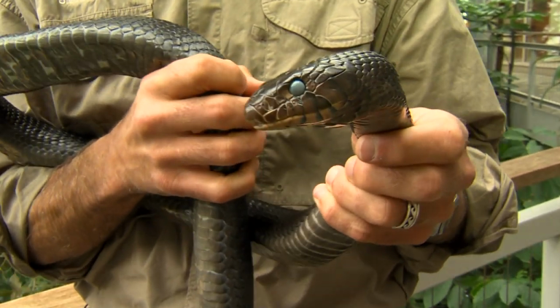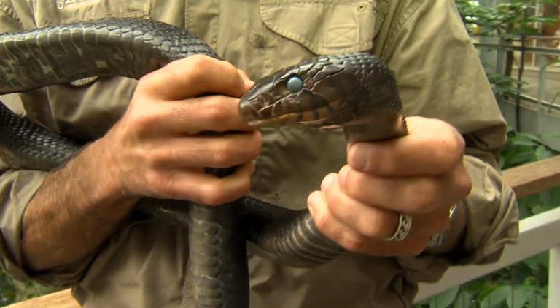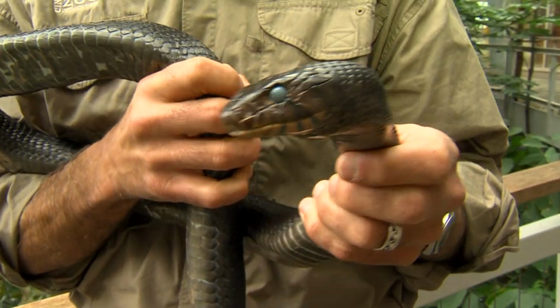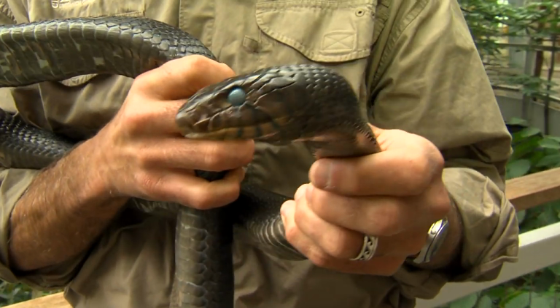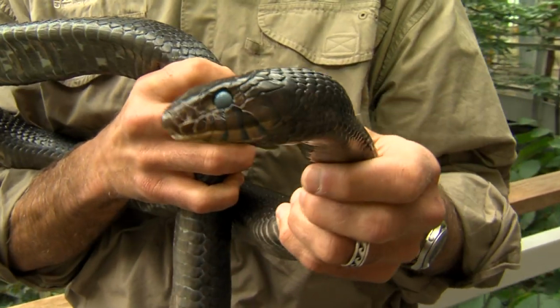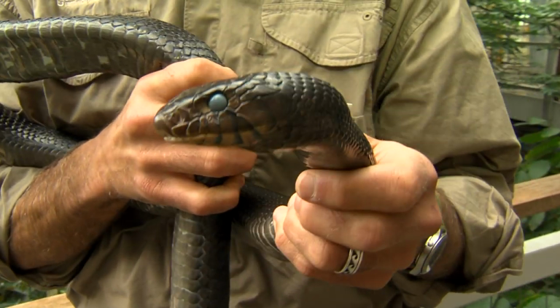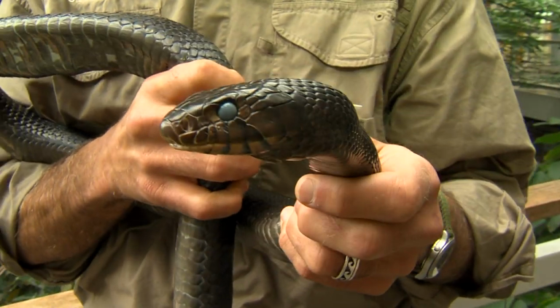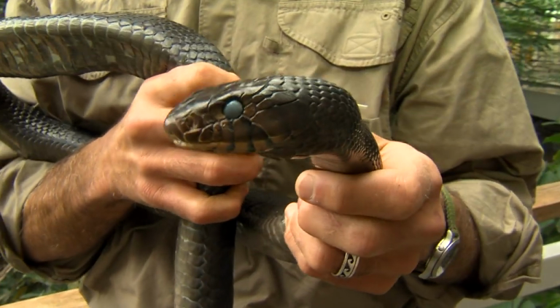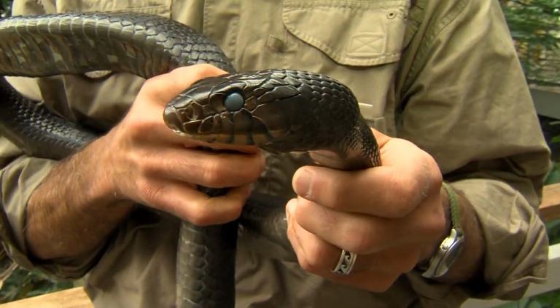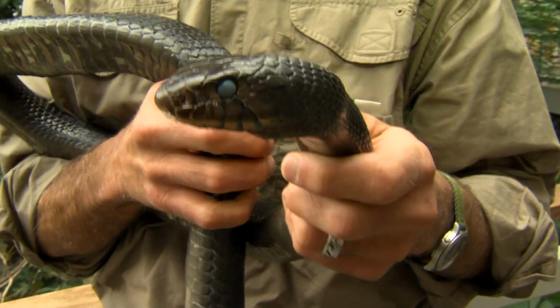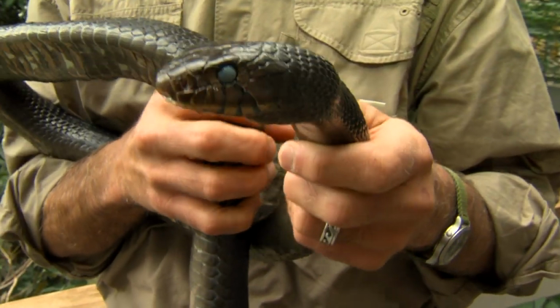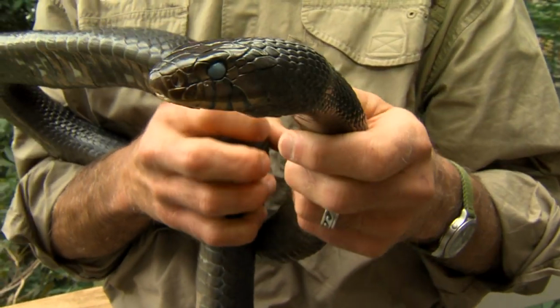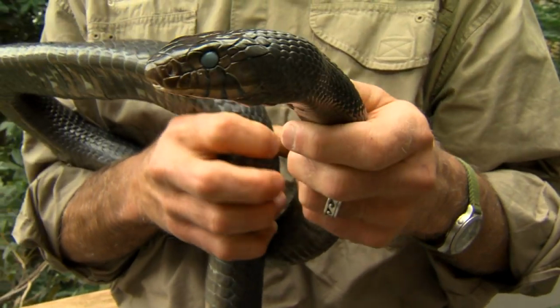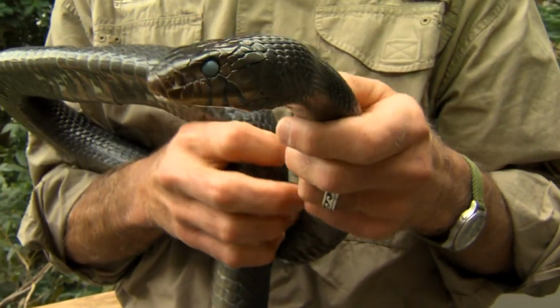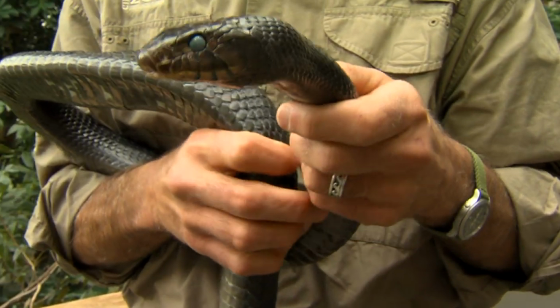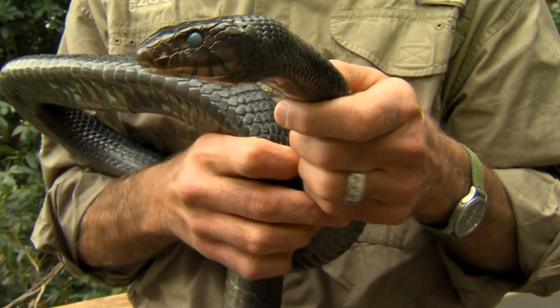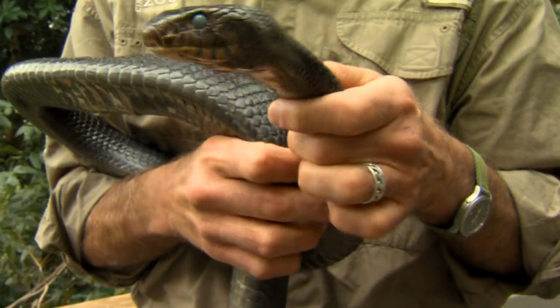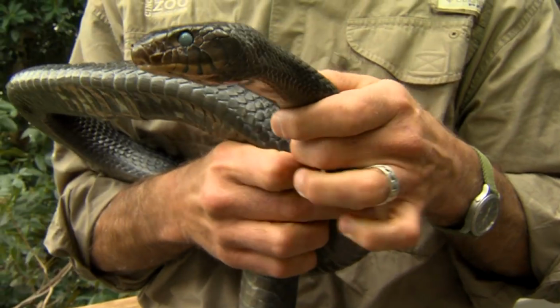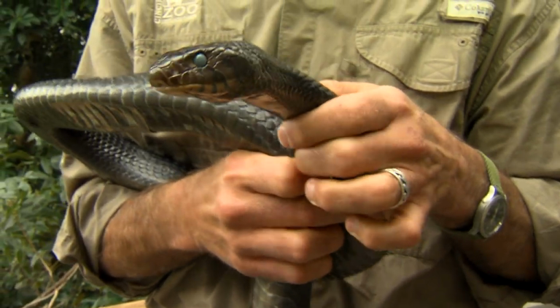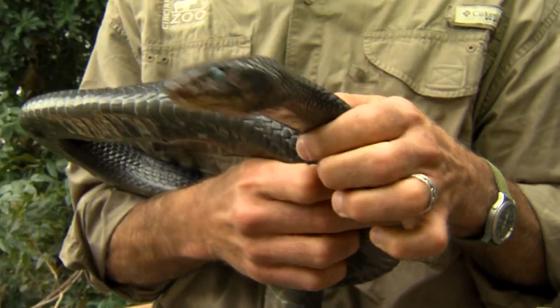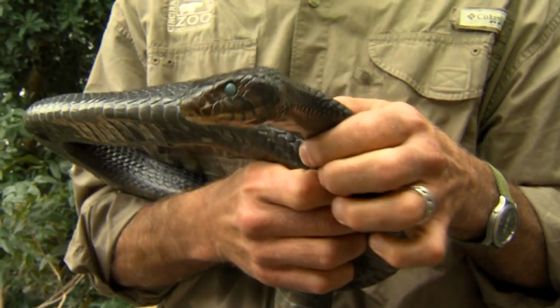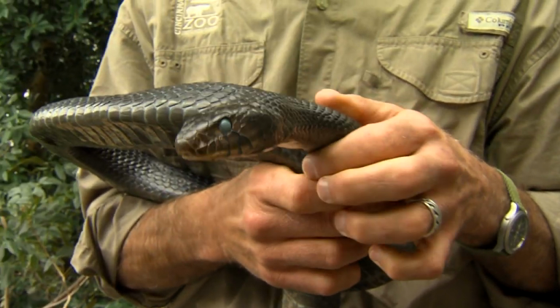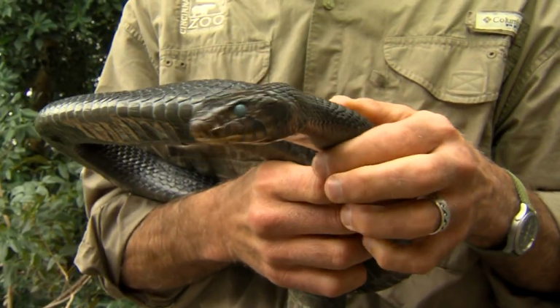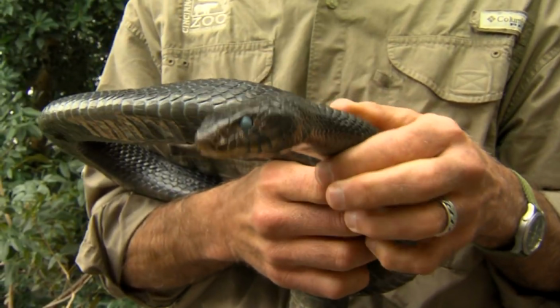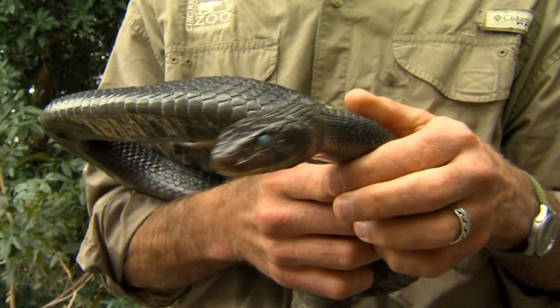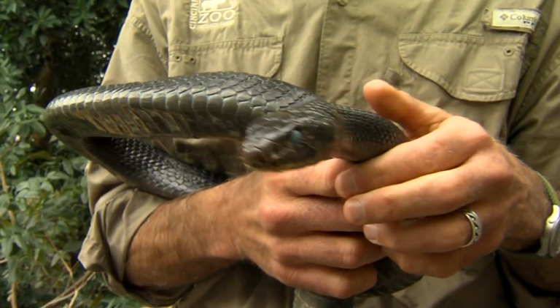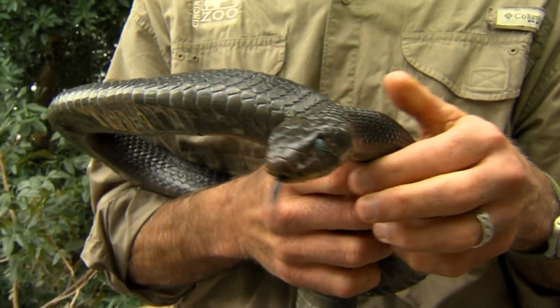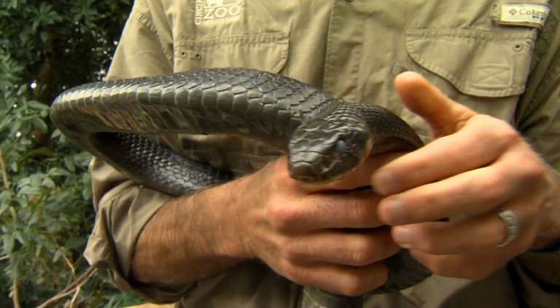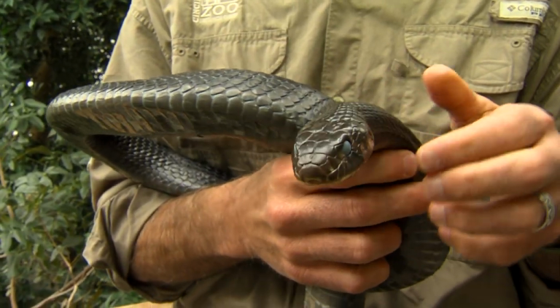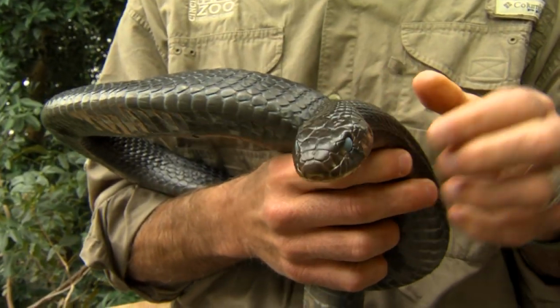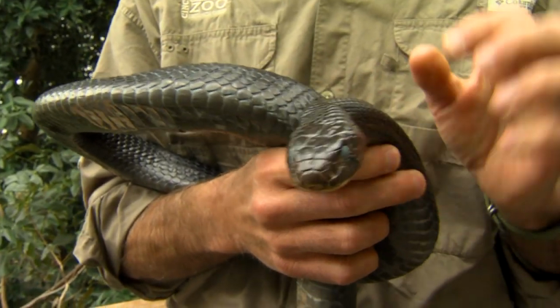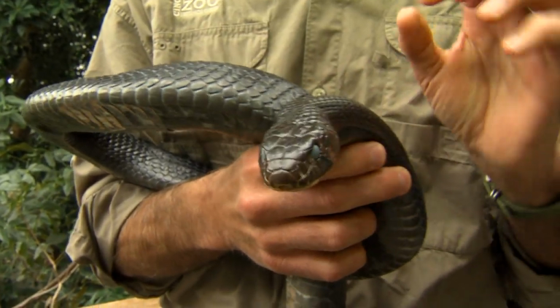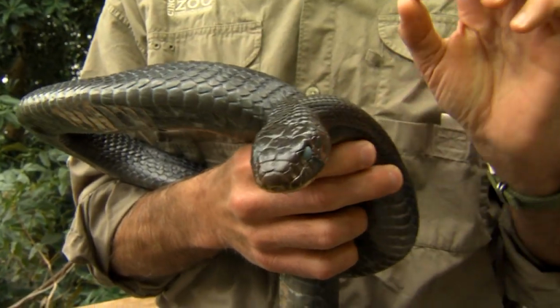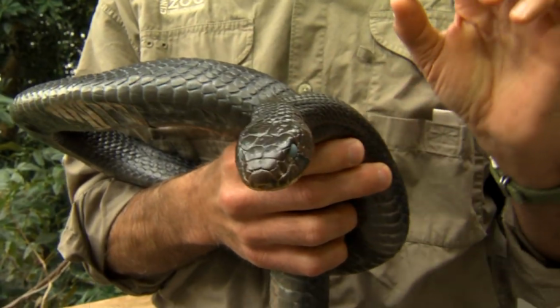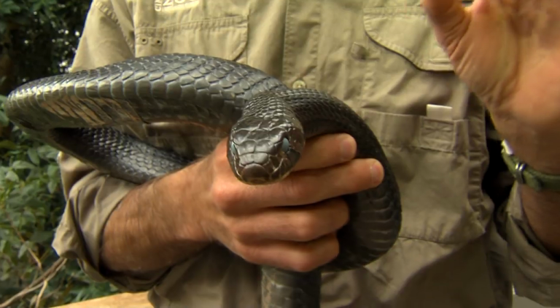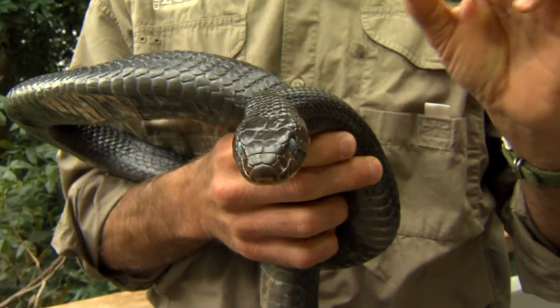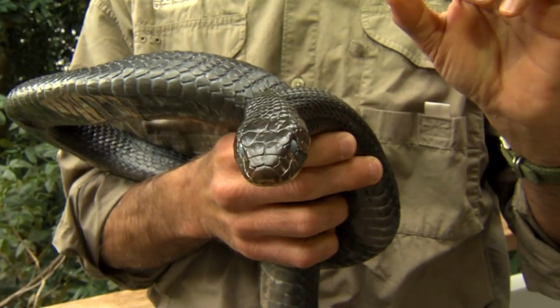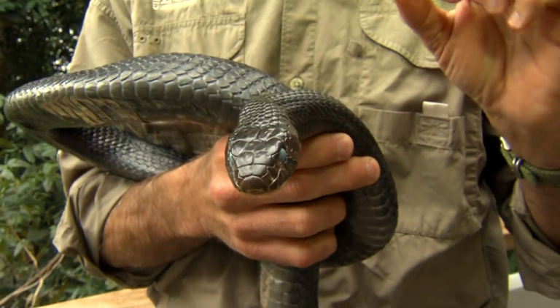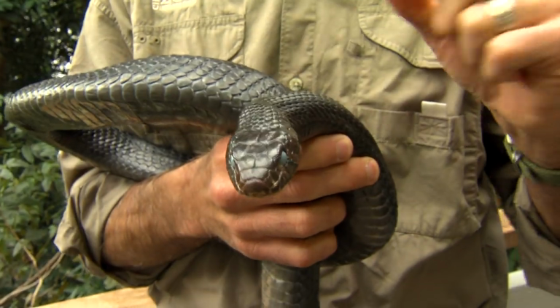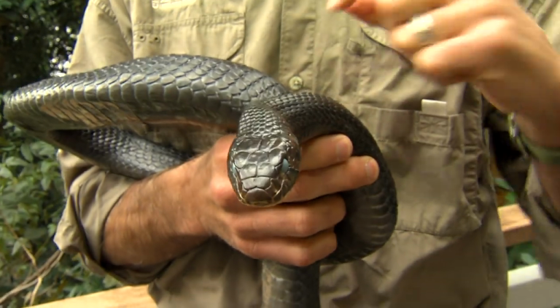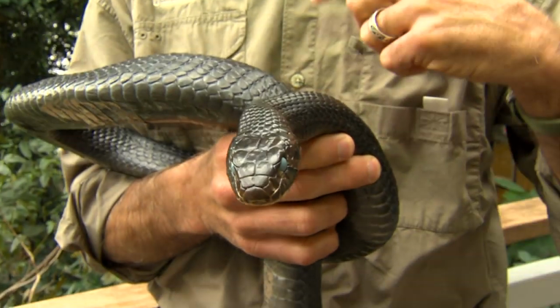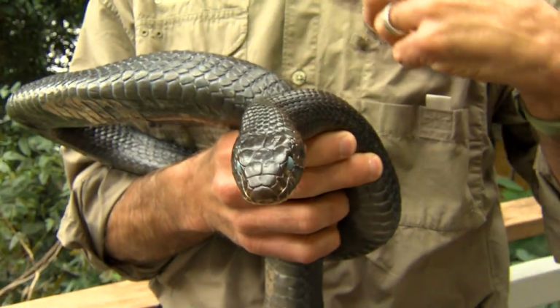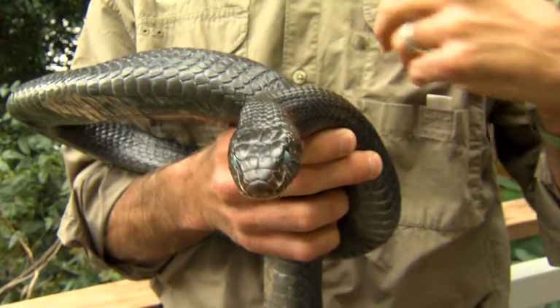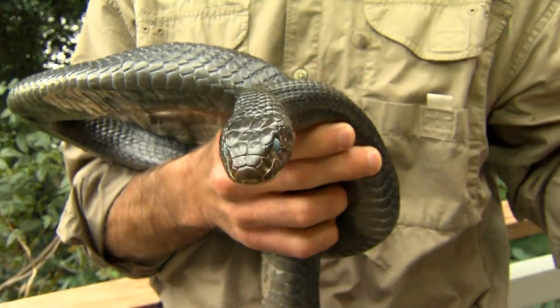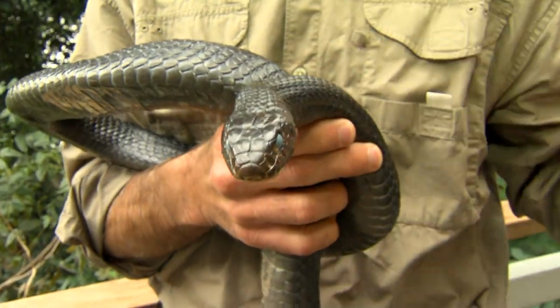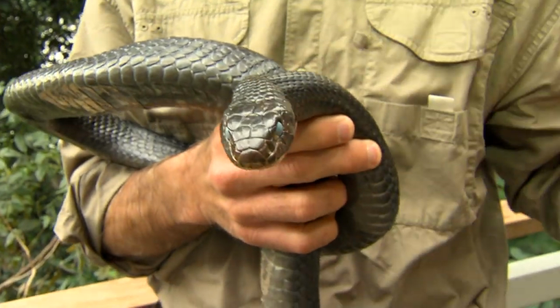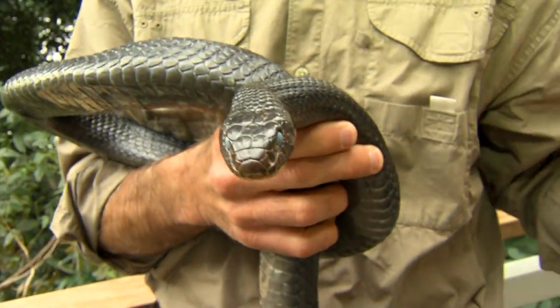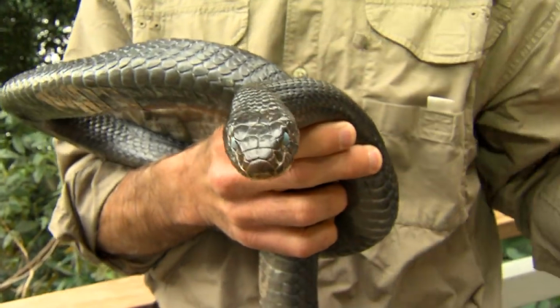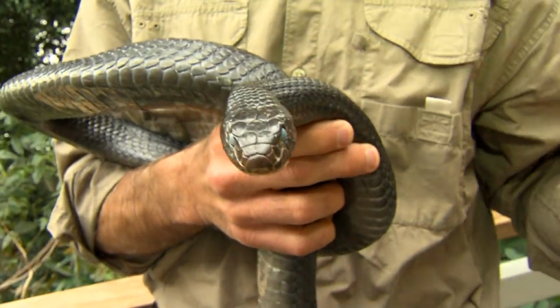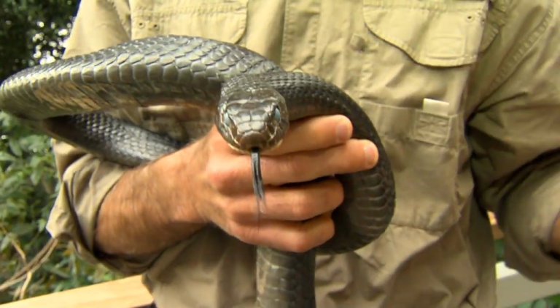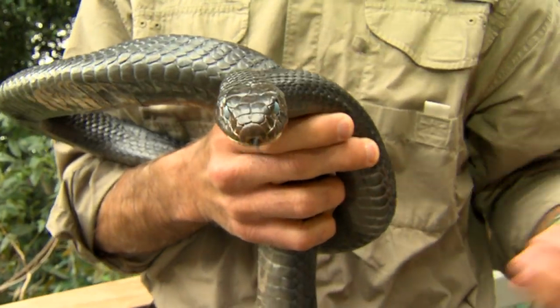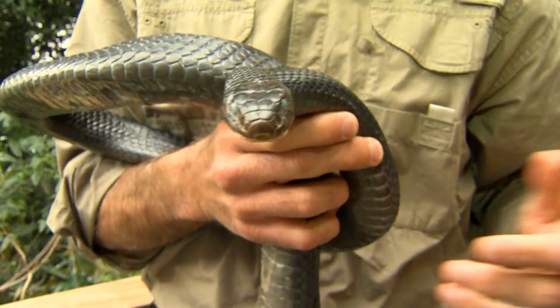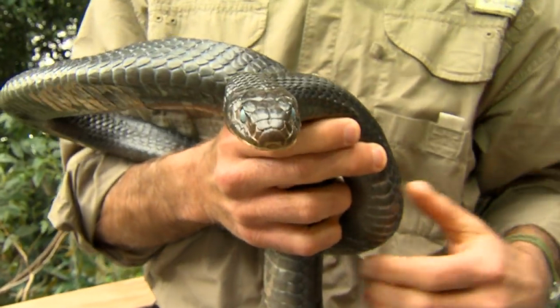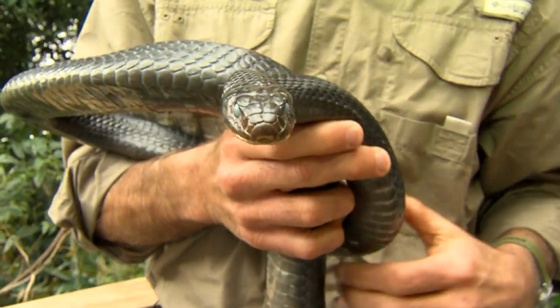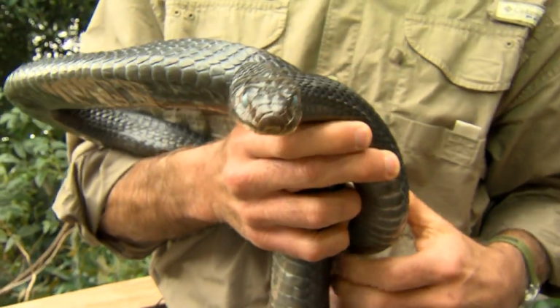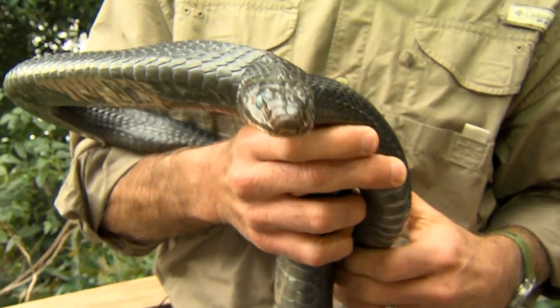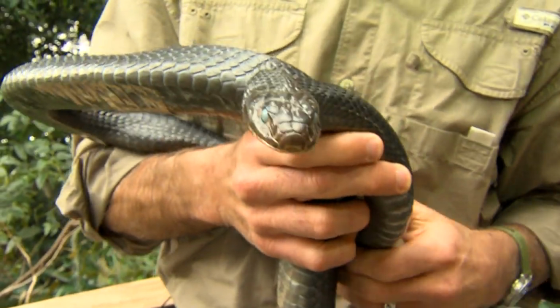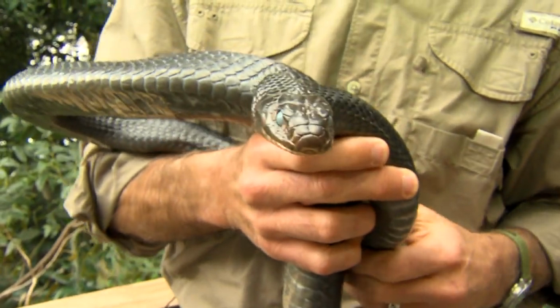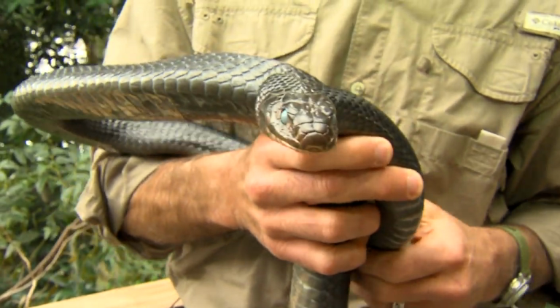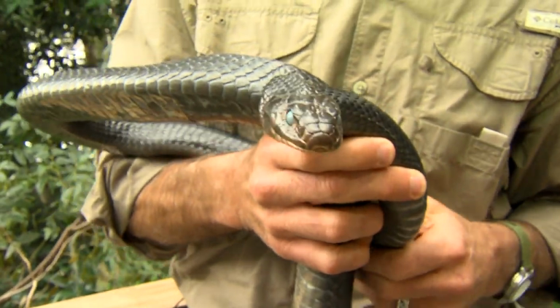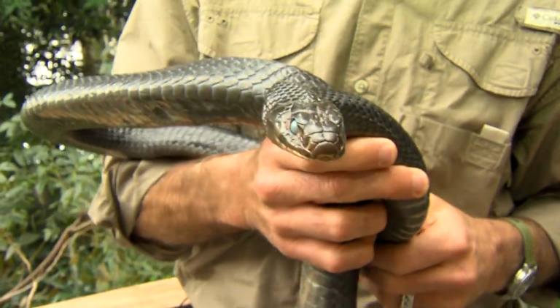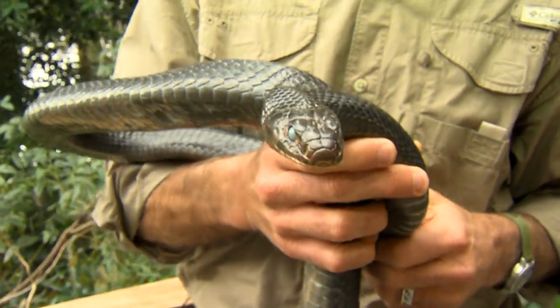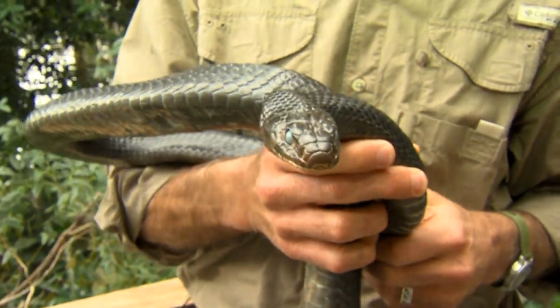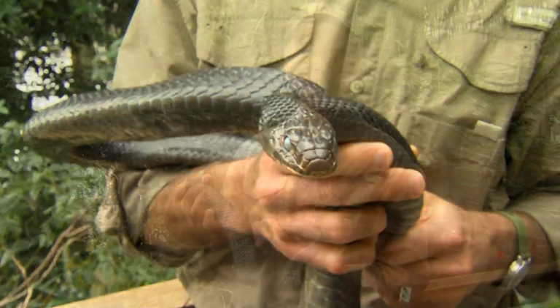She's an old snake. She's 17 years old. She's lived her whole life here at the Cincinnati Zoo, and she sheds about every other month.